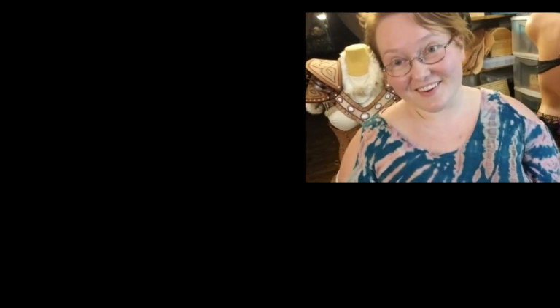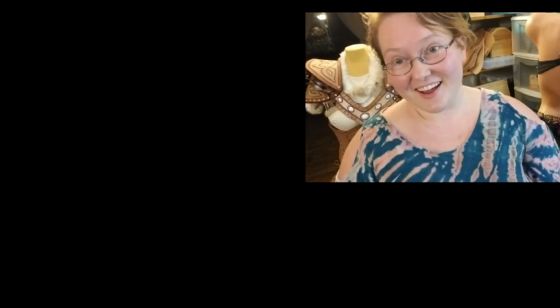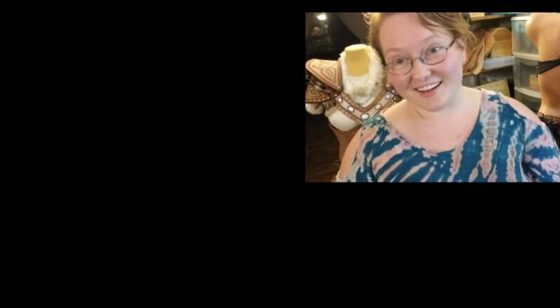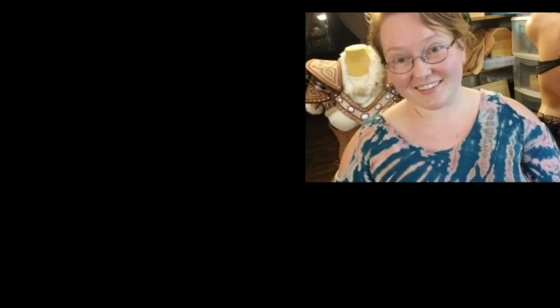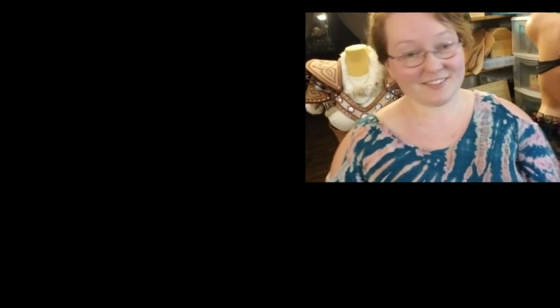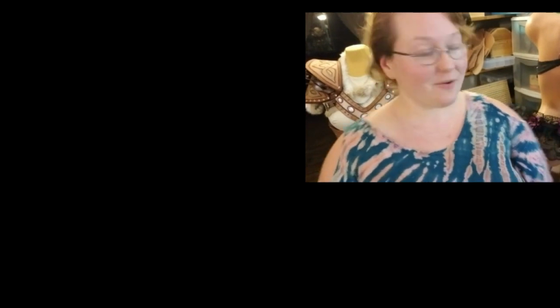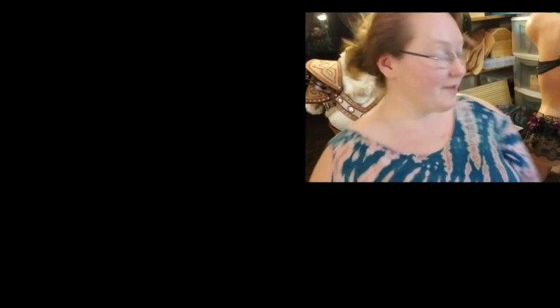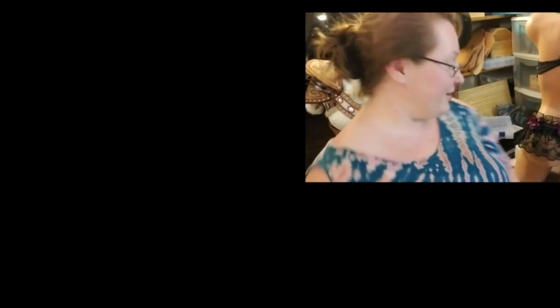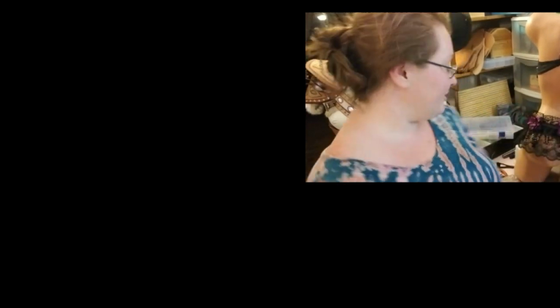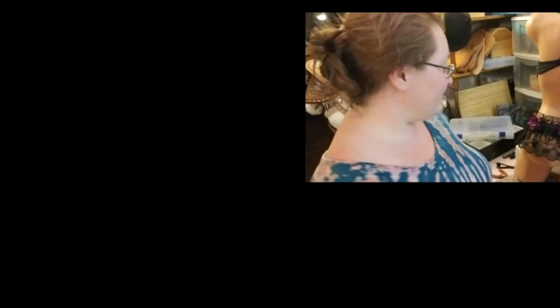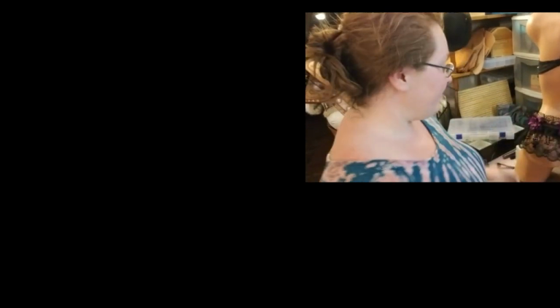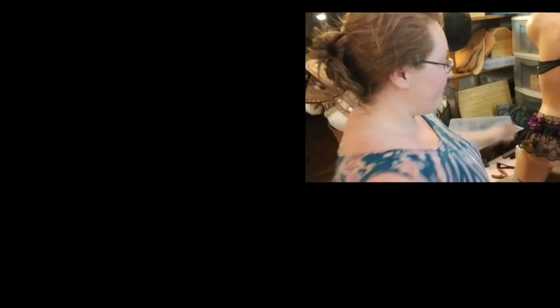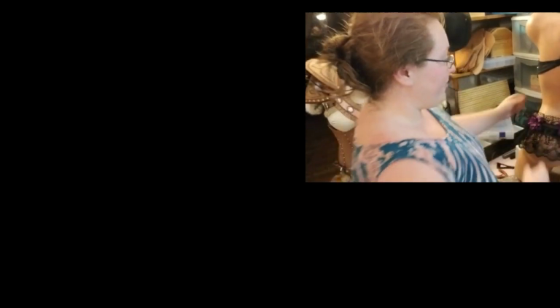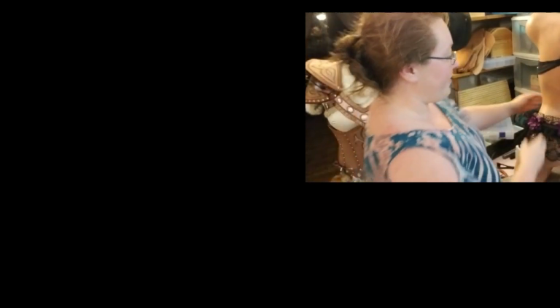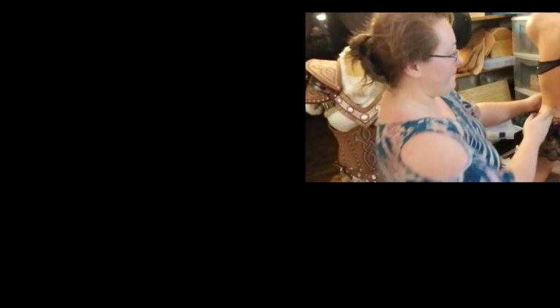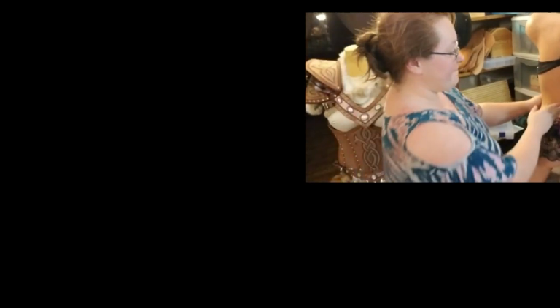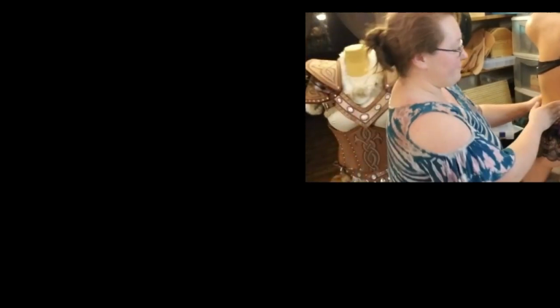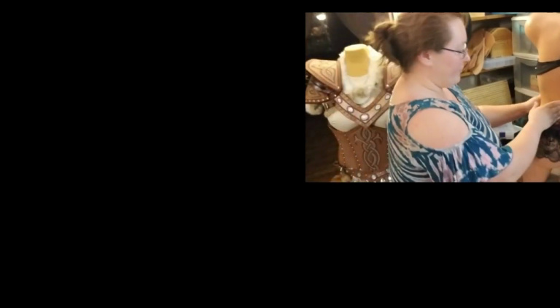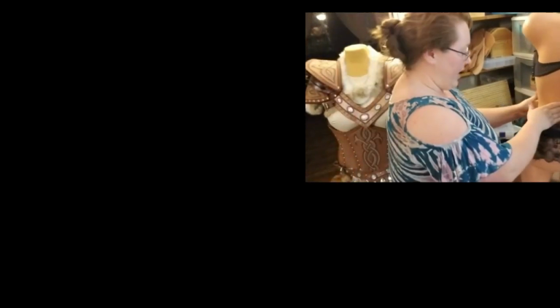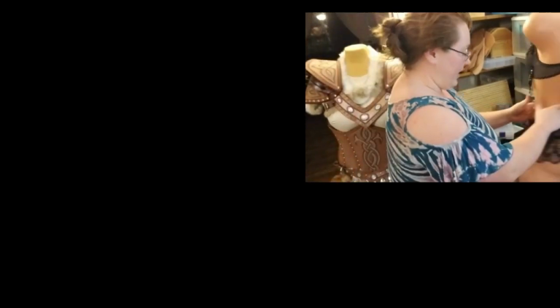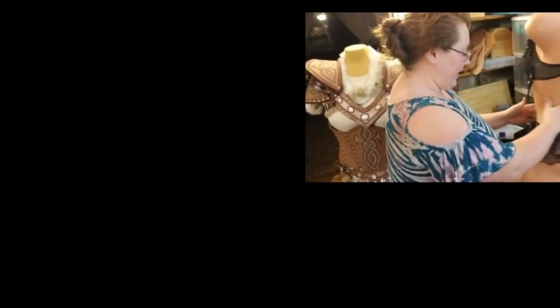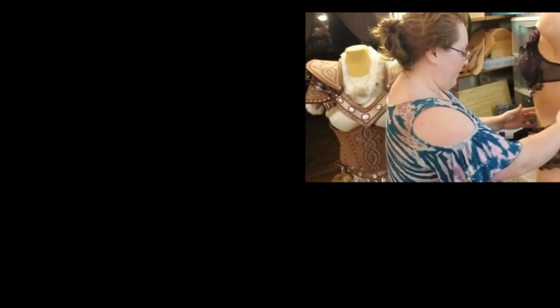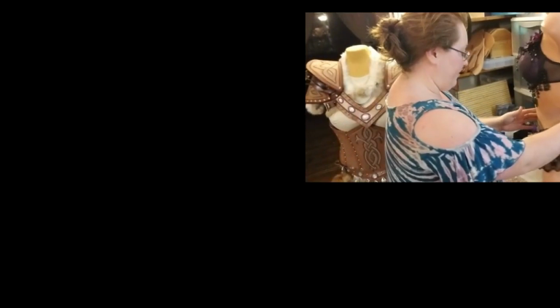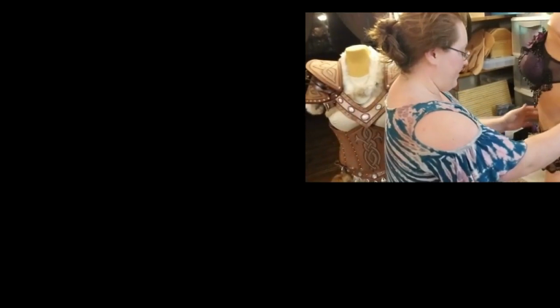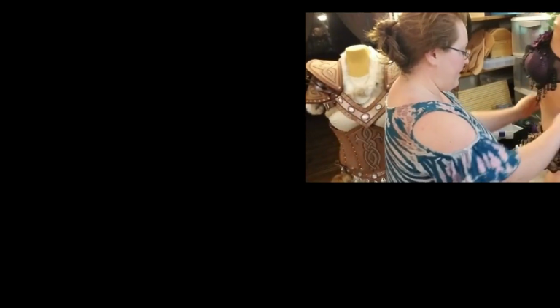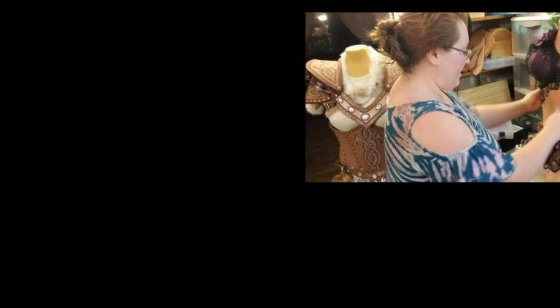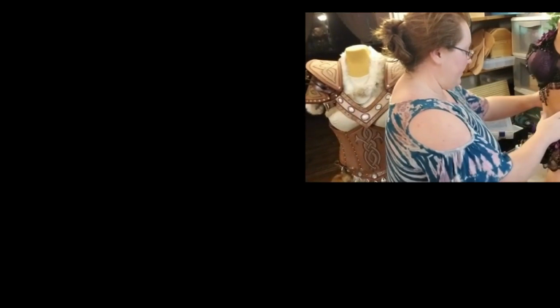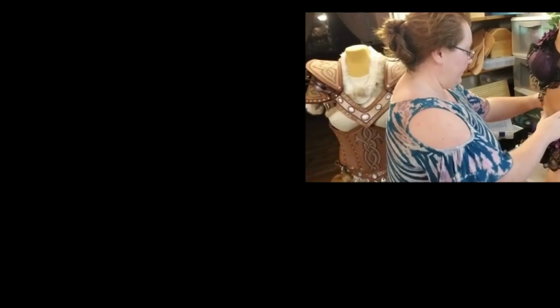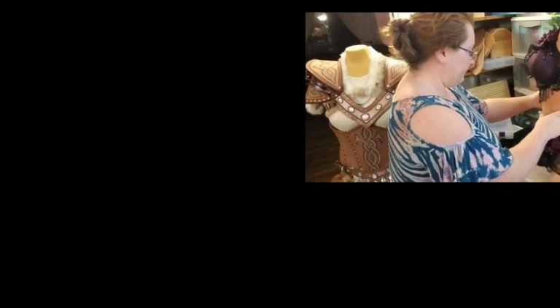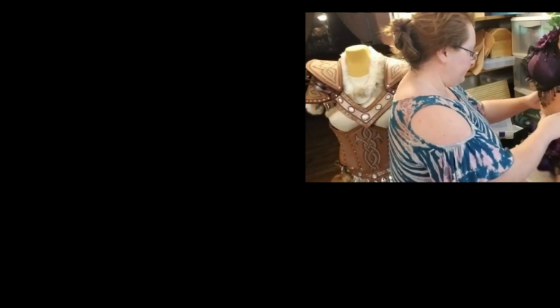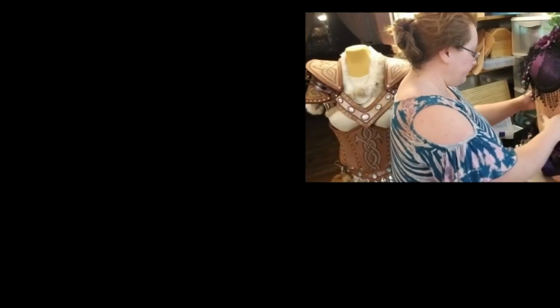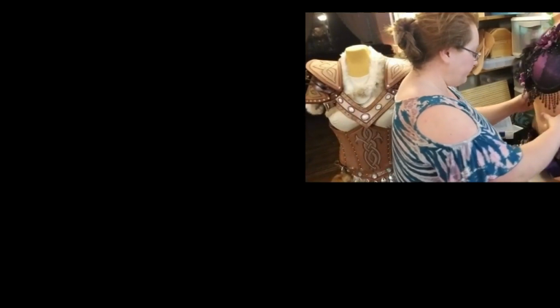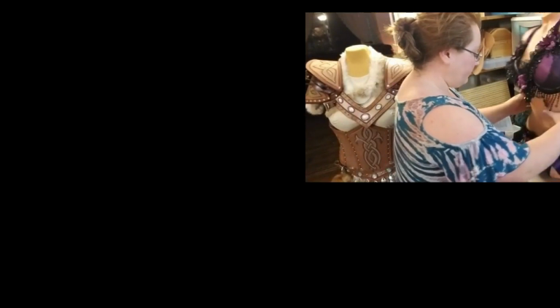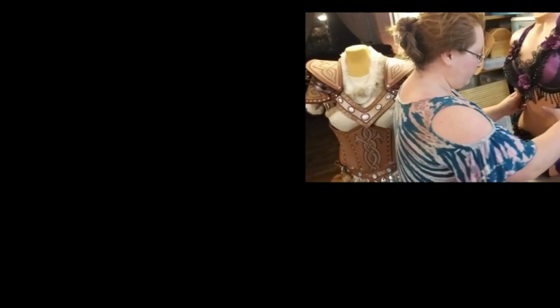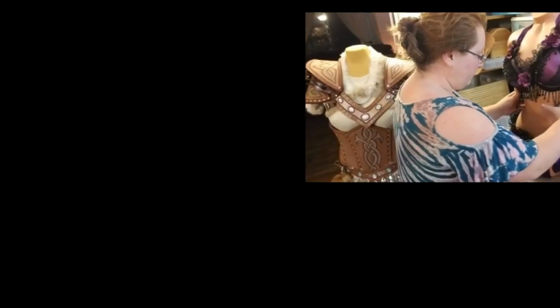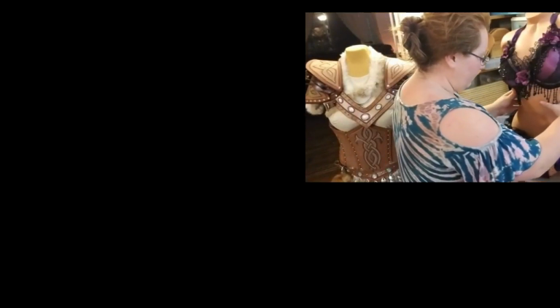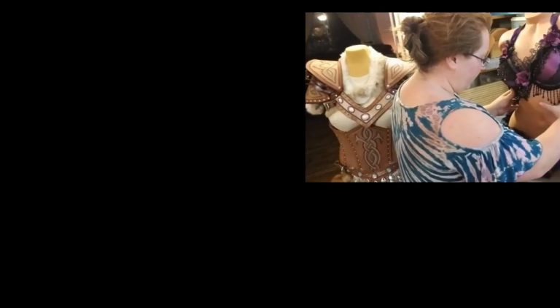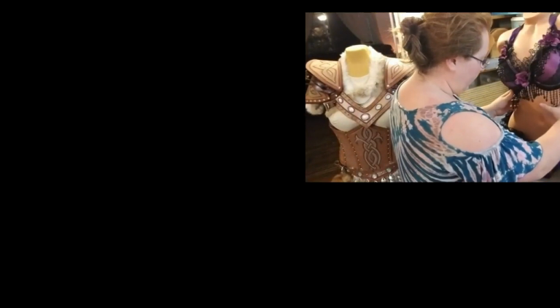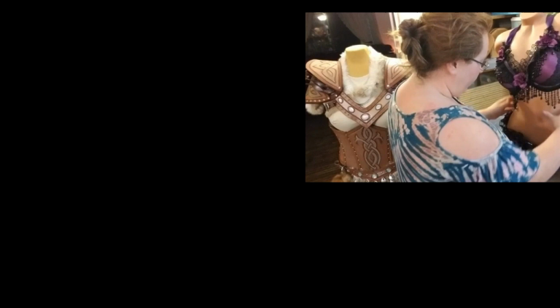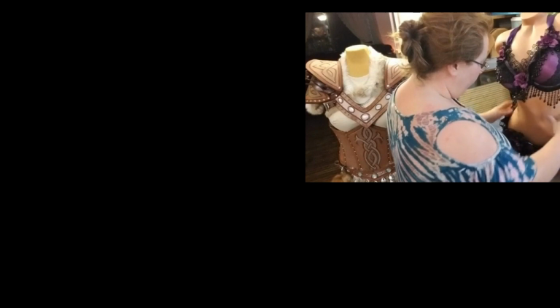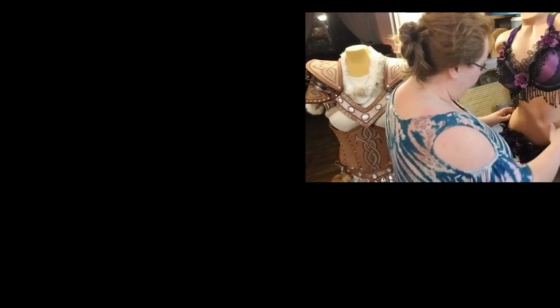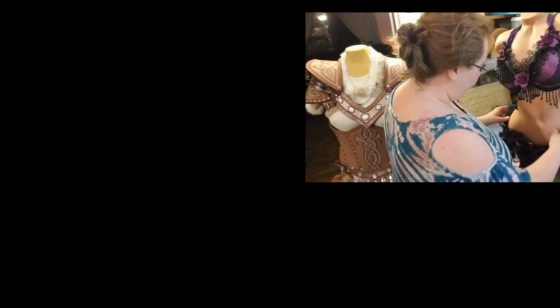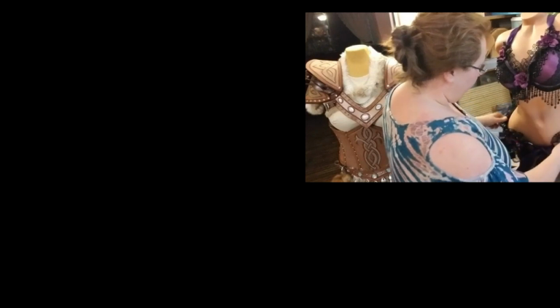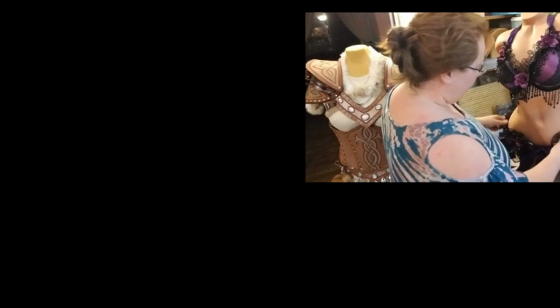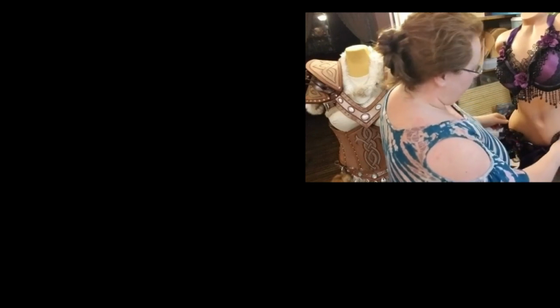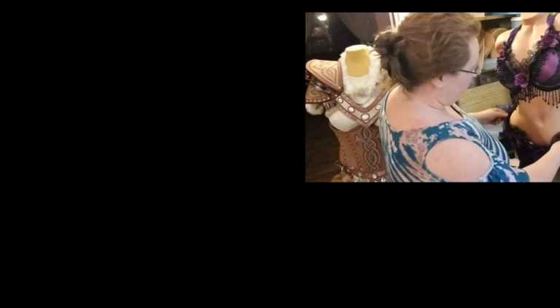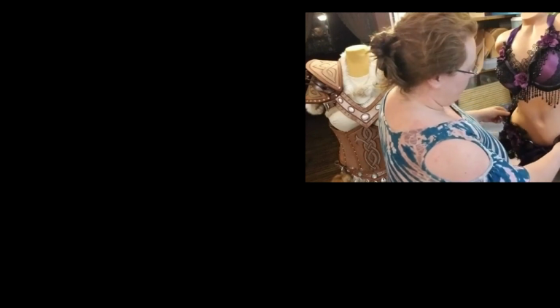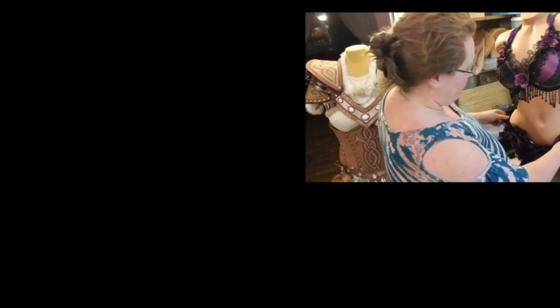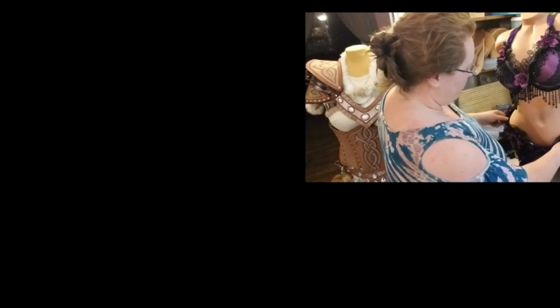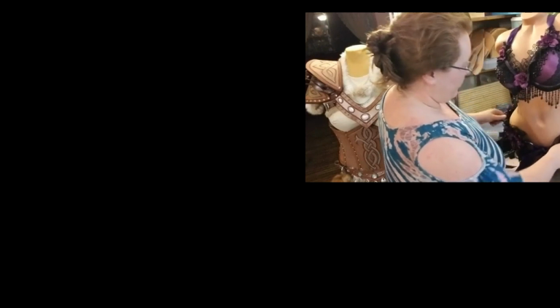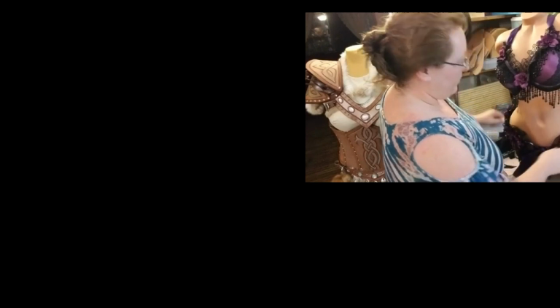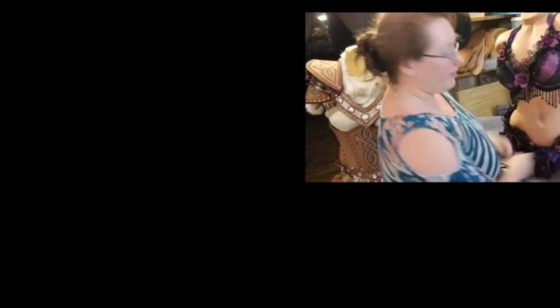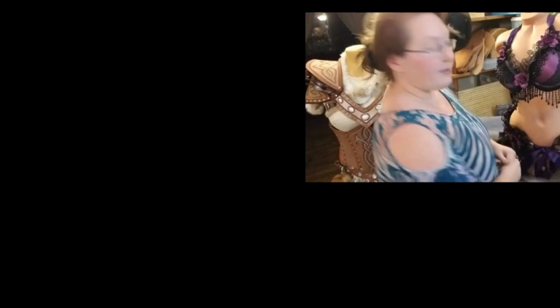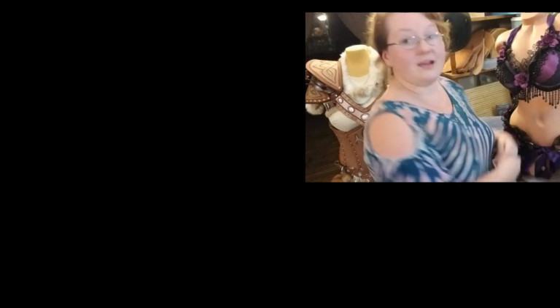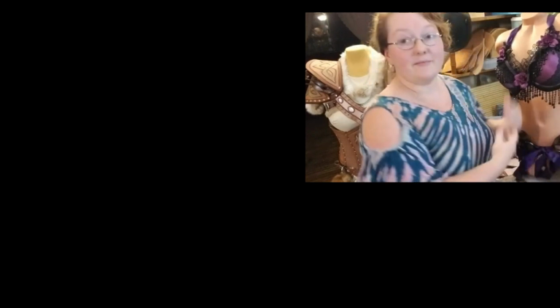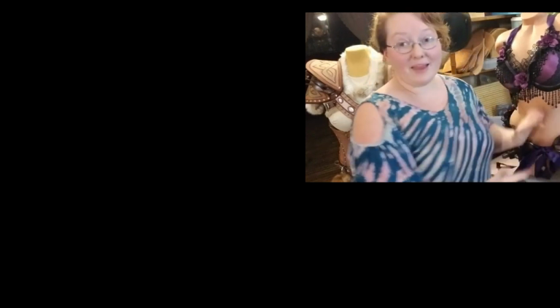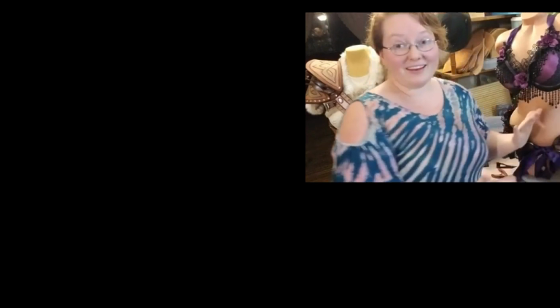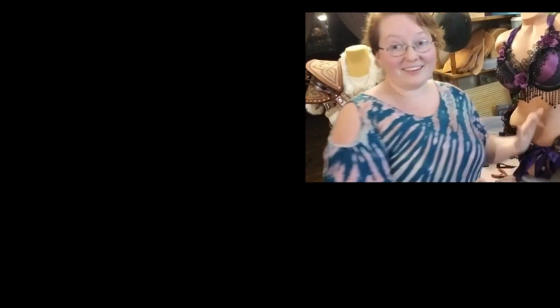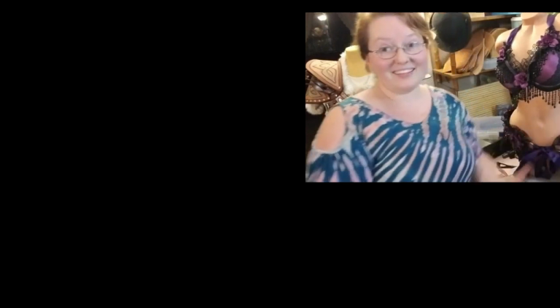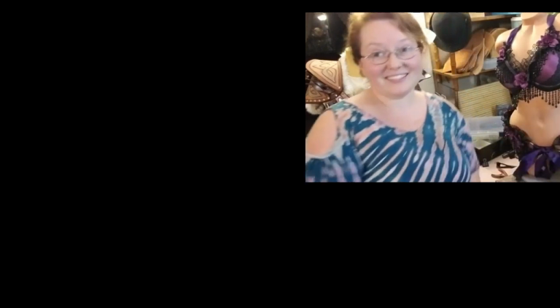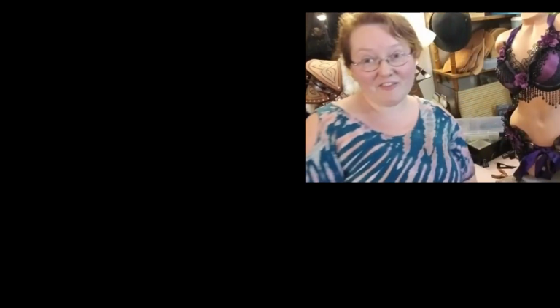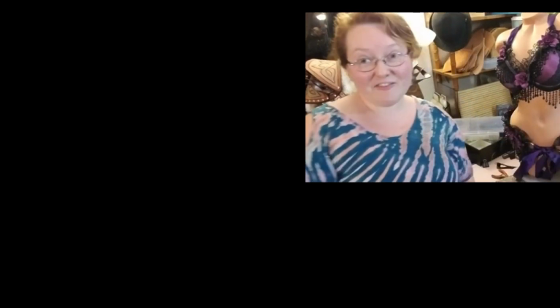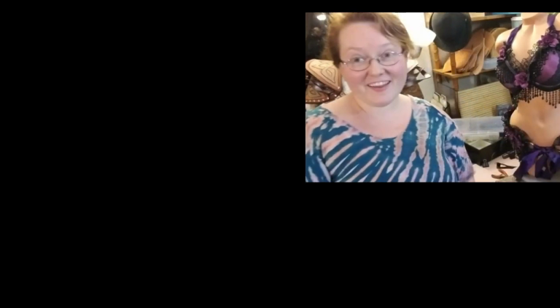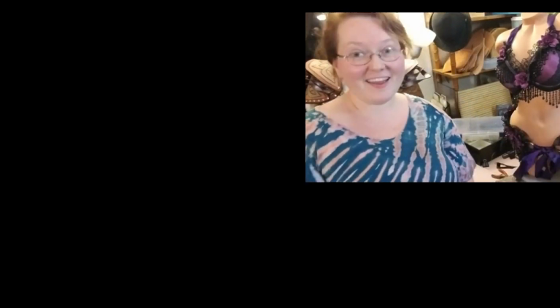Thank you guys so much for hanging out with me while I made this outfit.